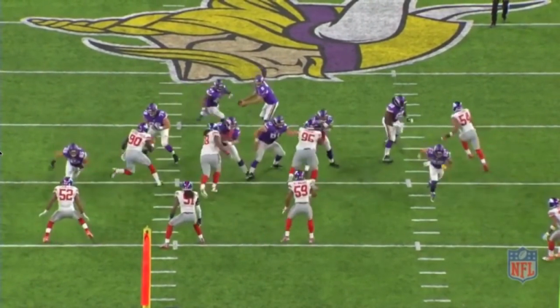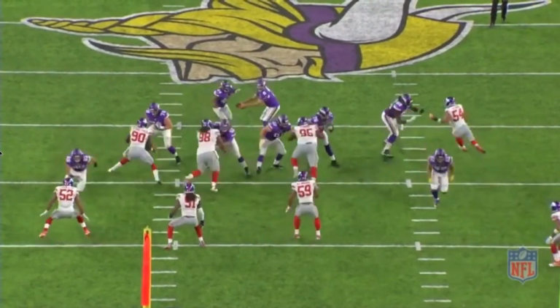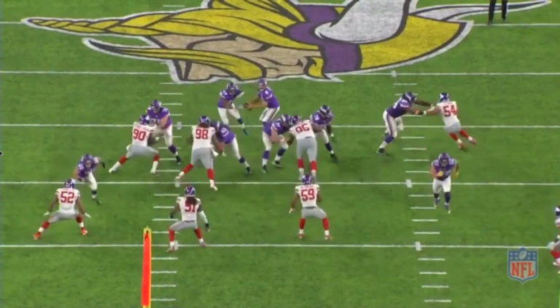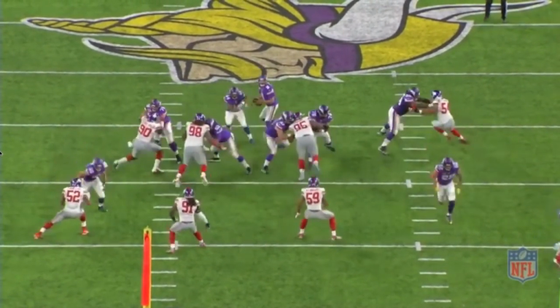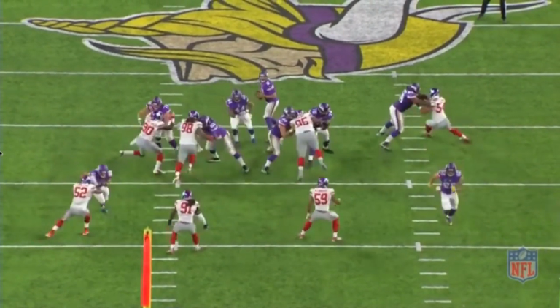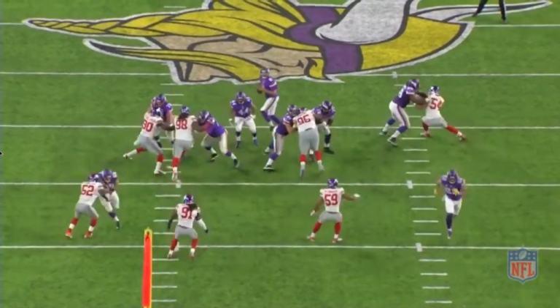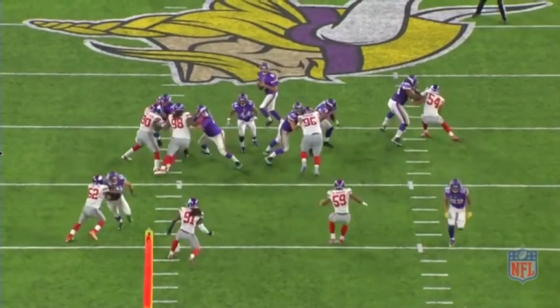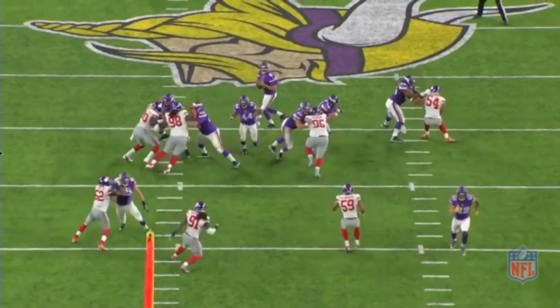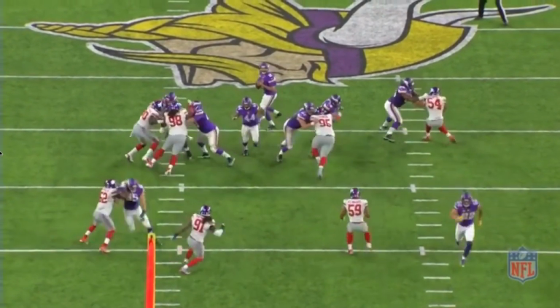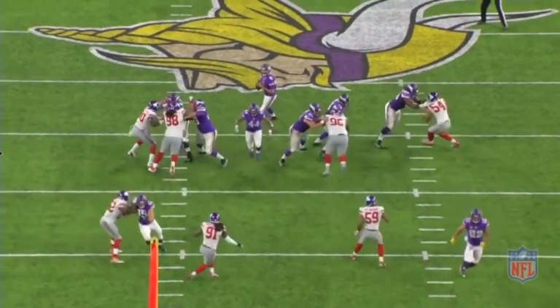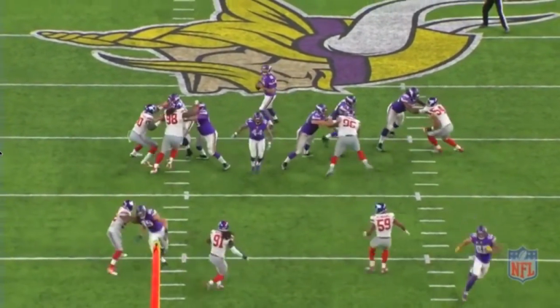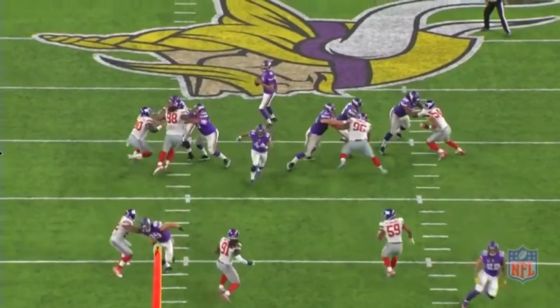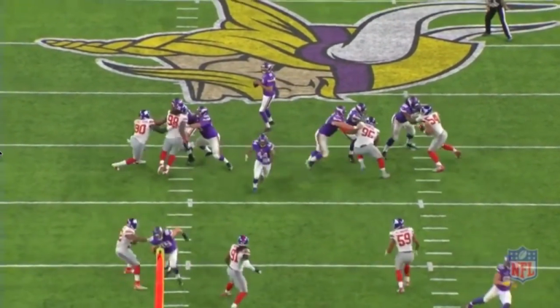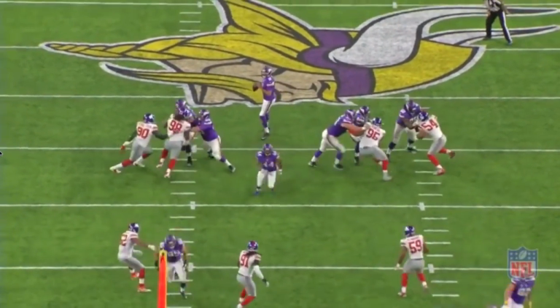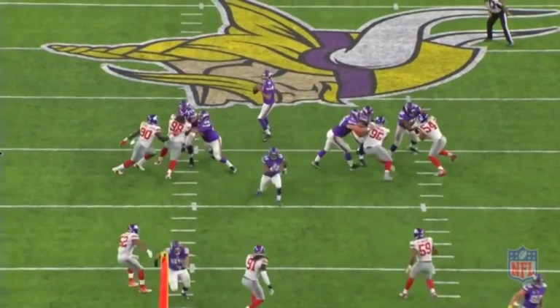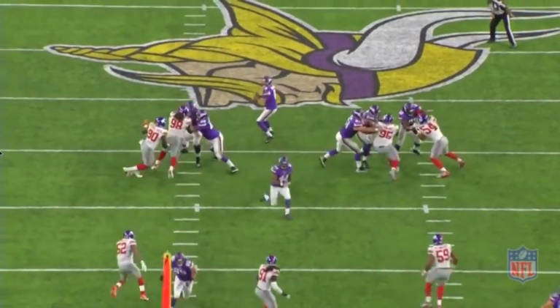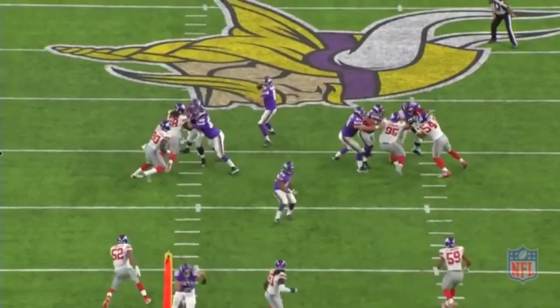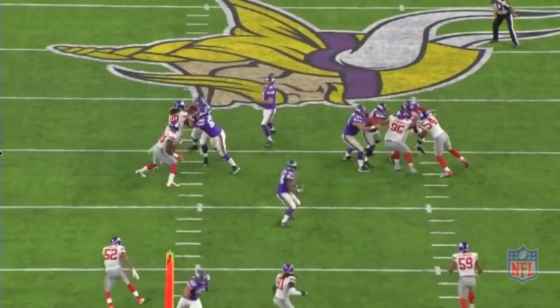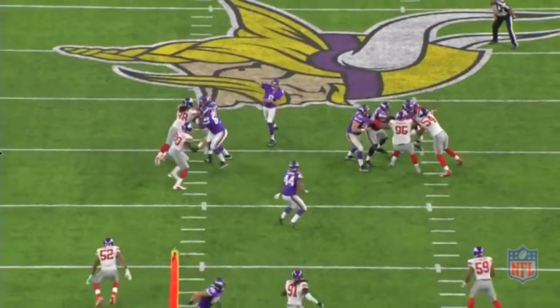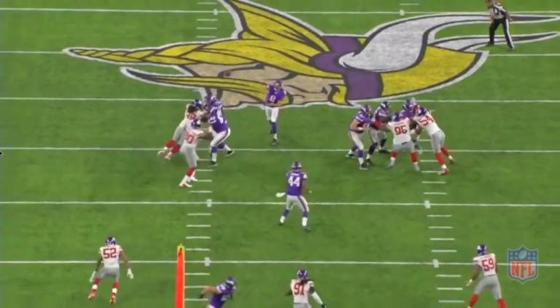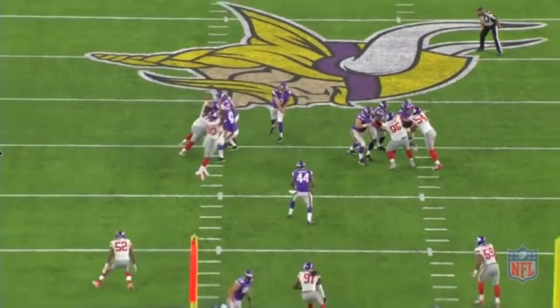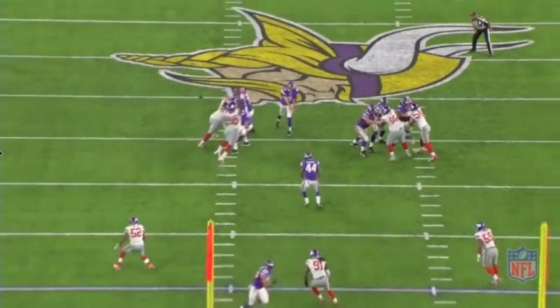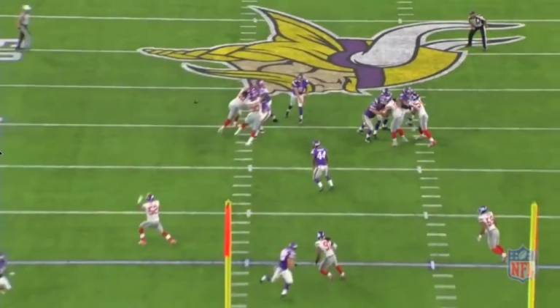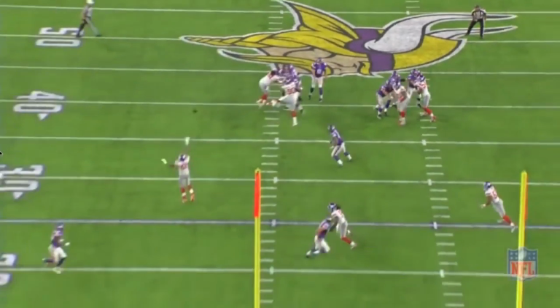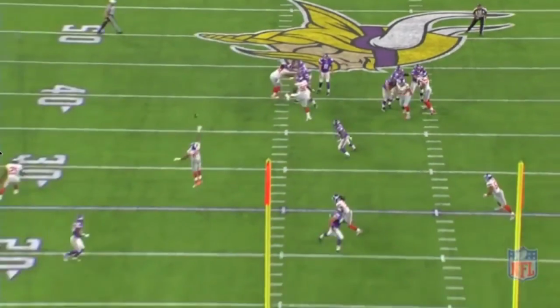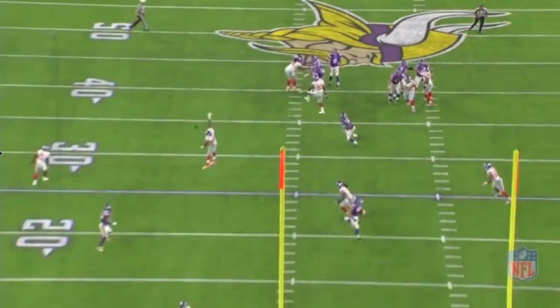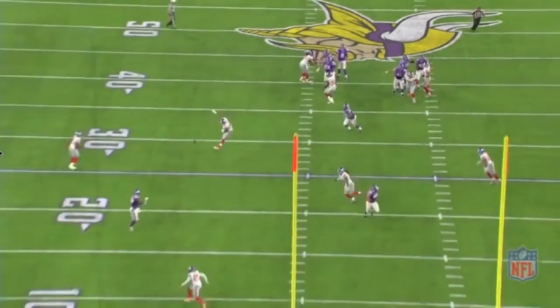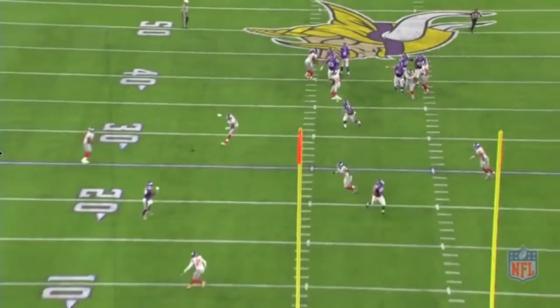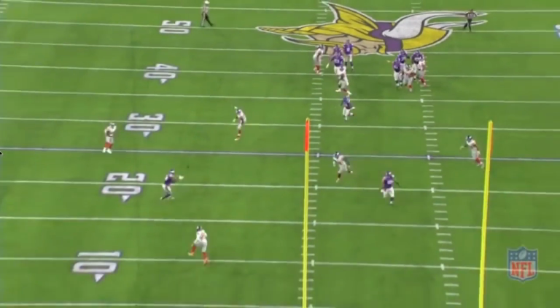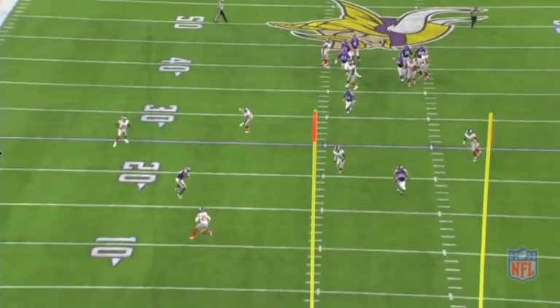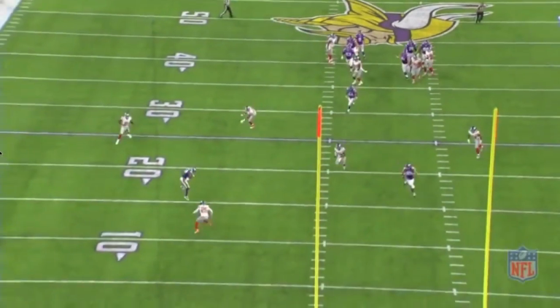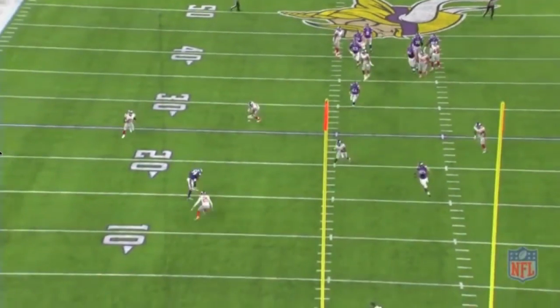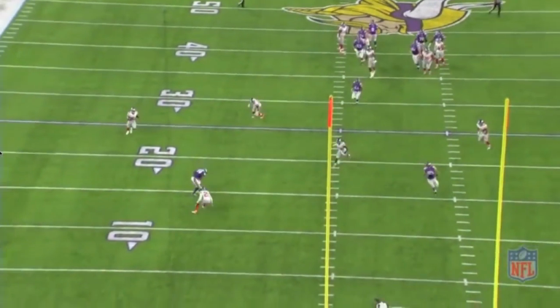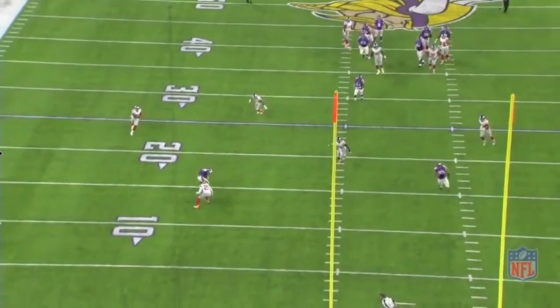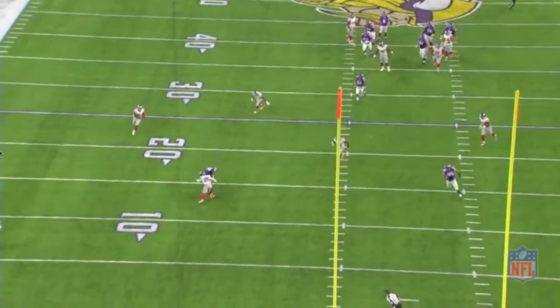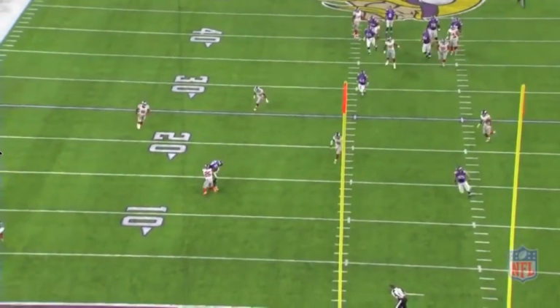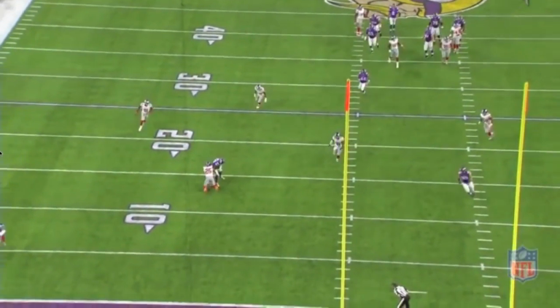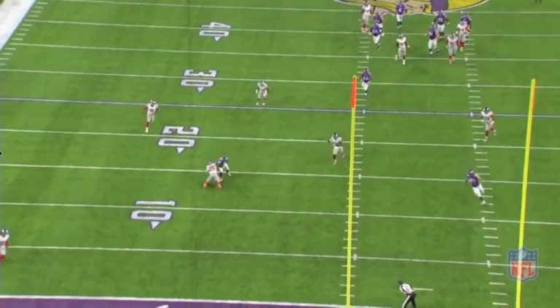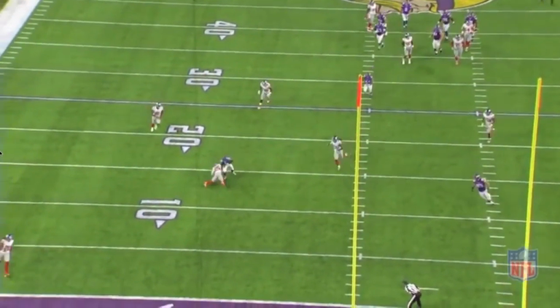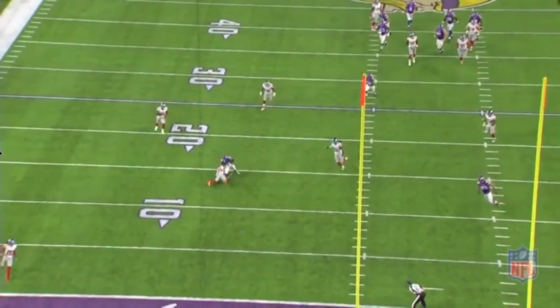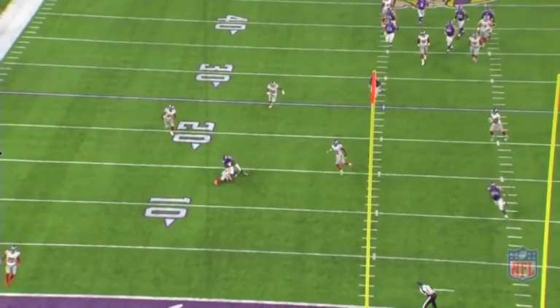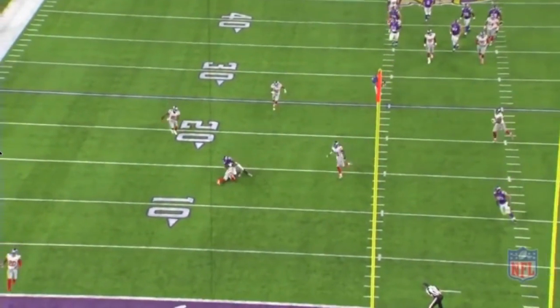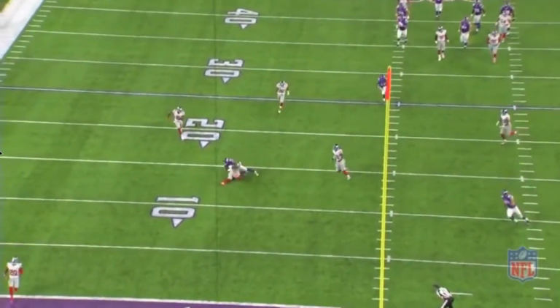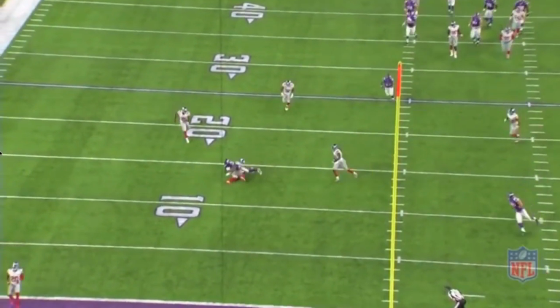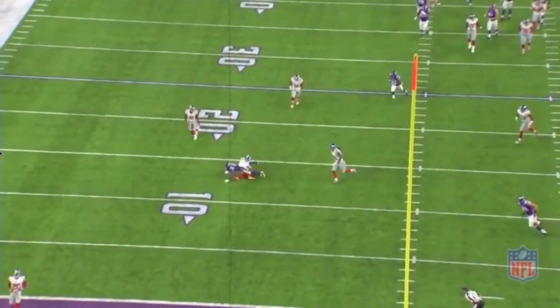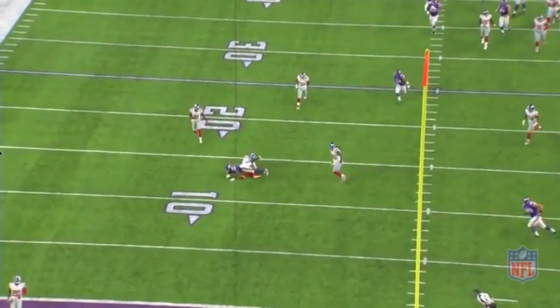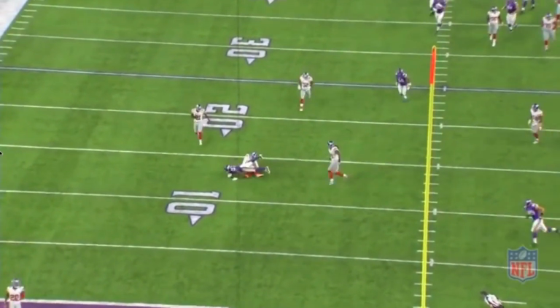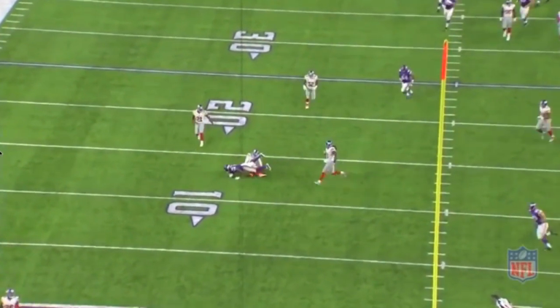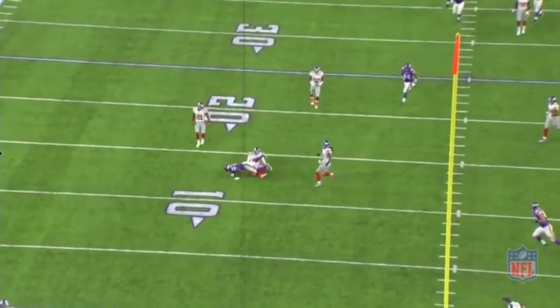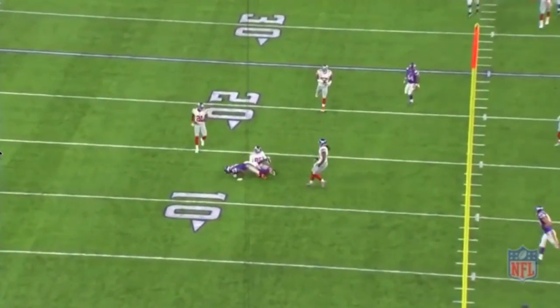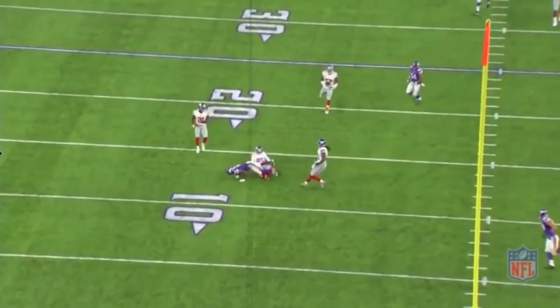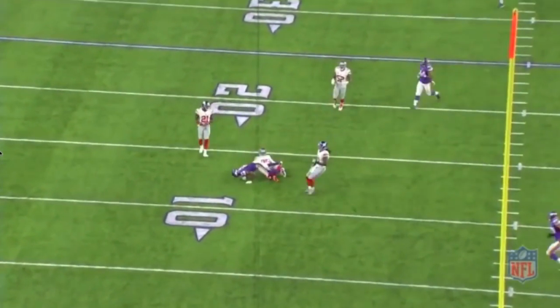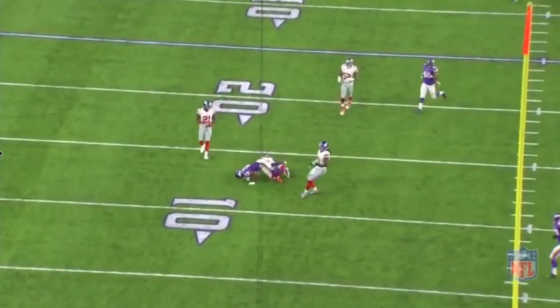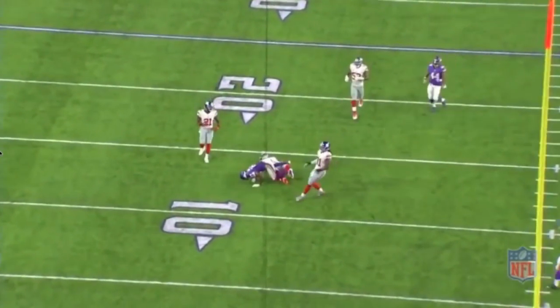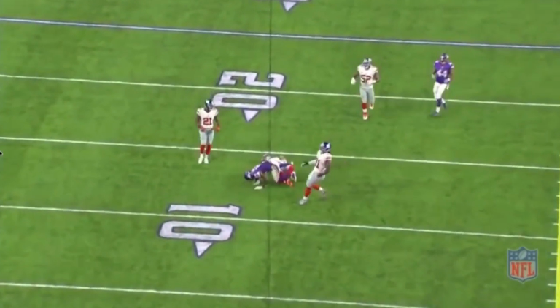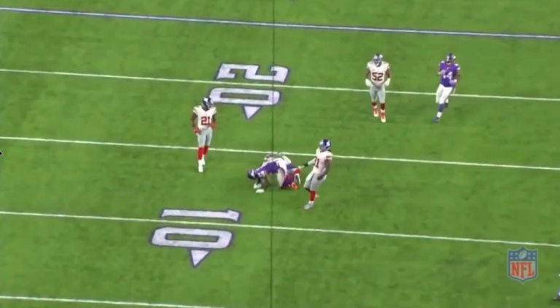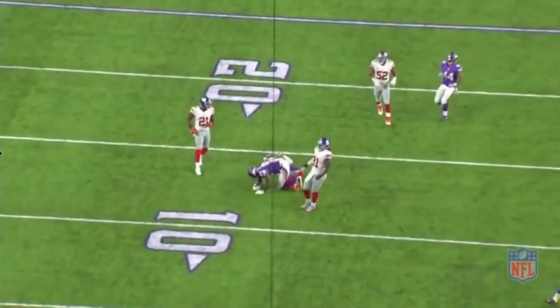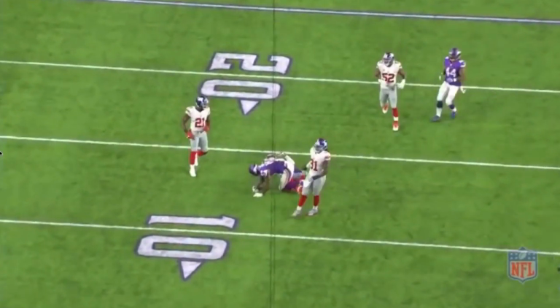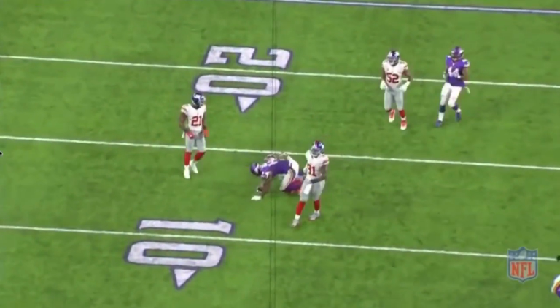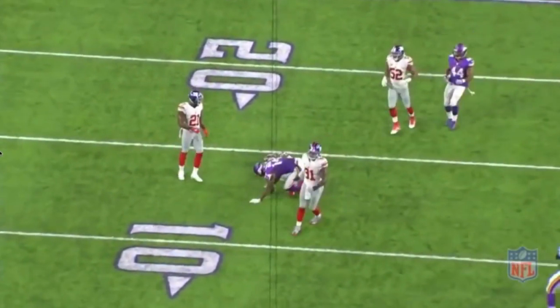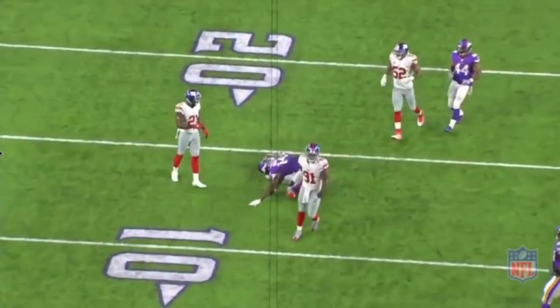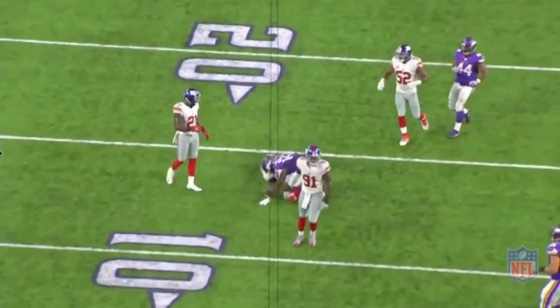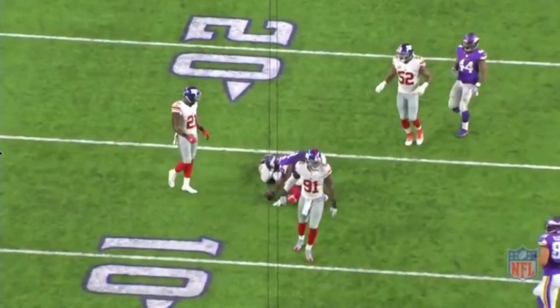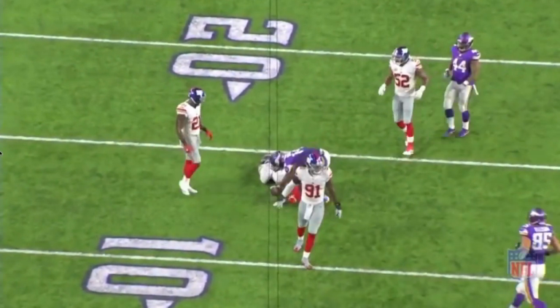So he looks at the free safety, throws over a linebacker with tremendous touch. A great throw by Bradford.